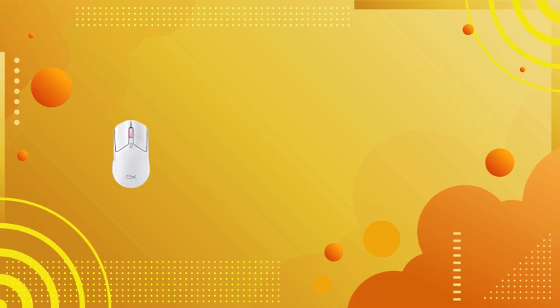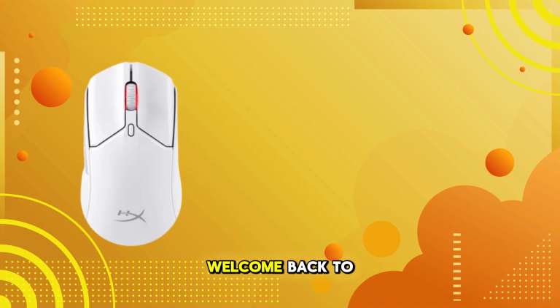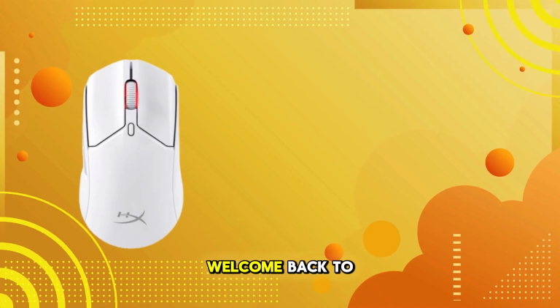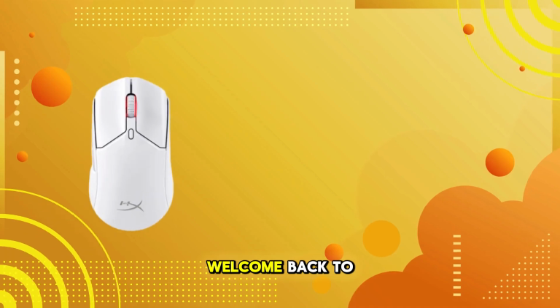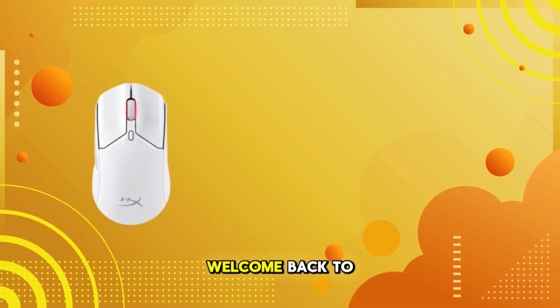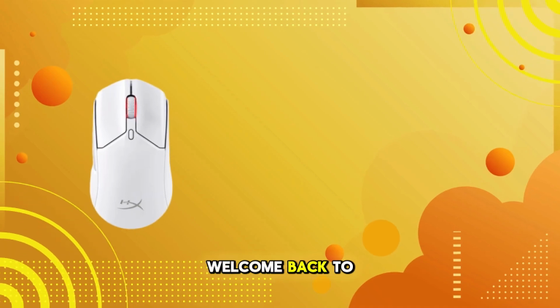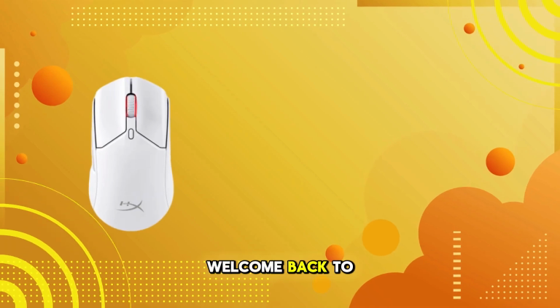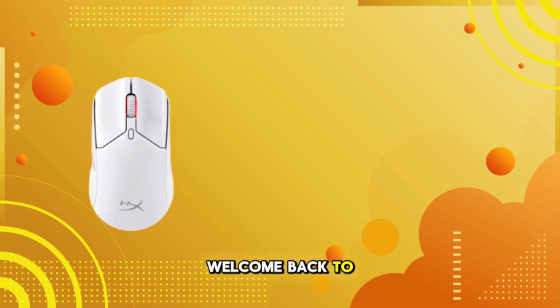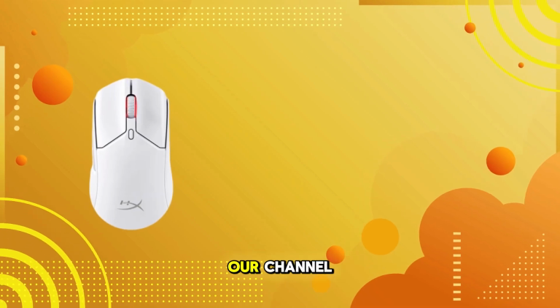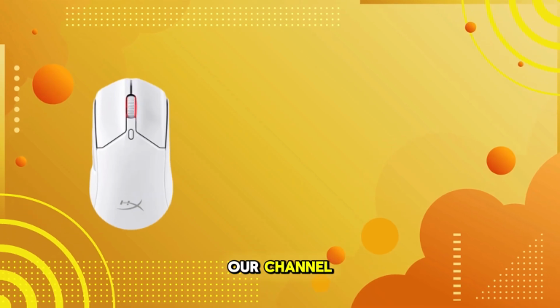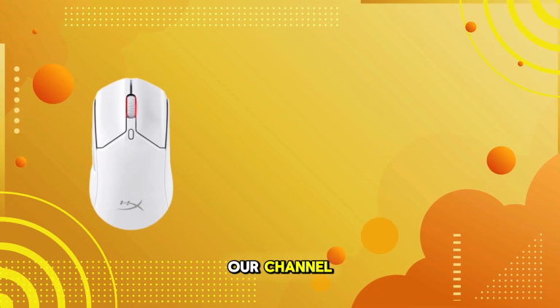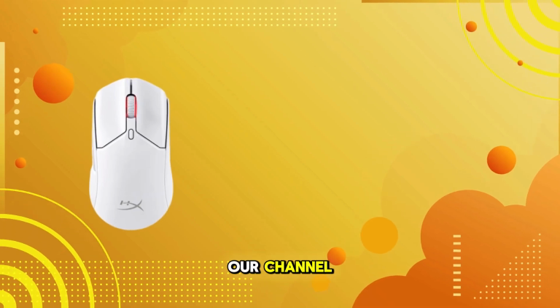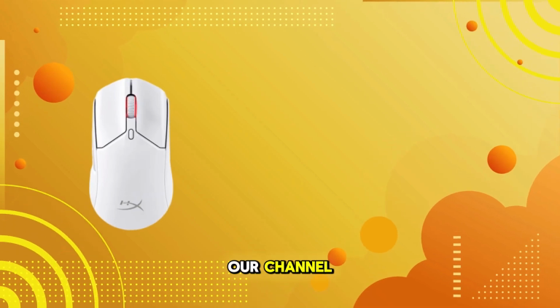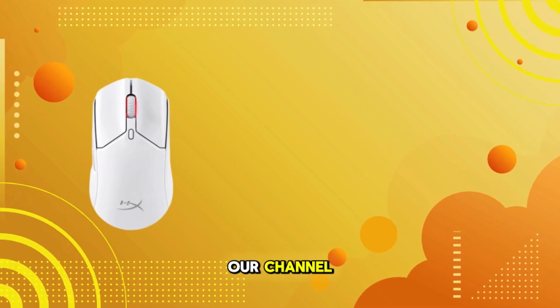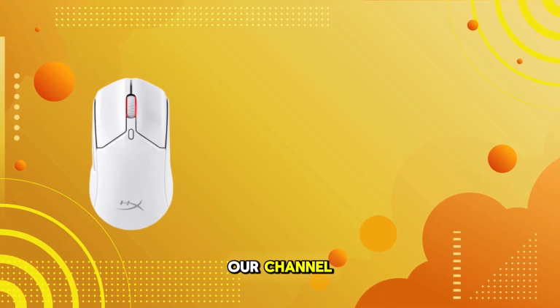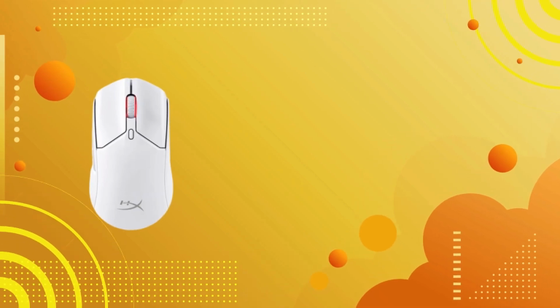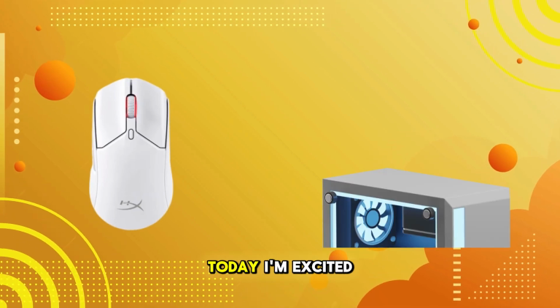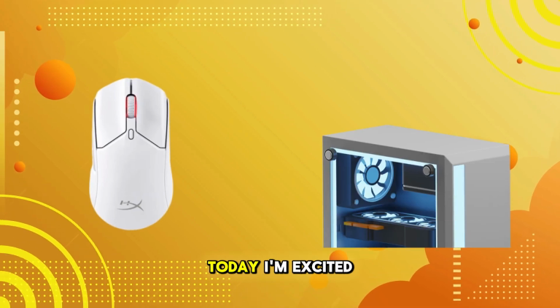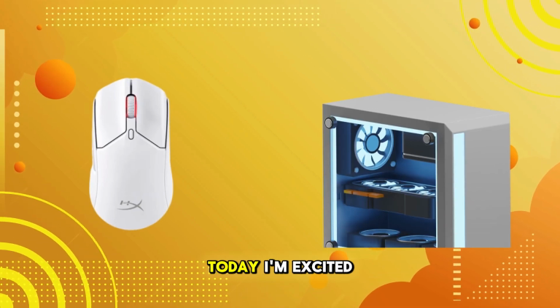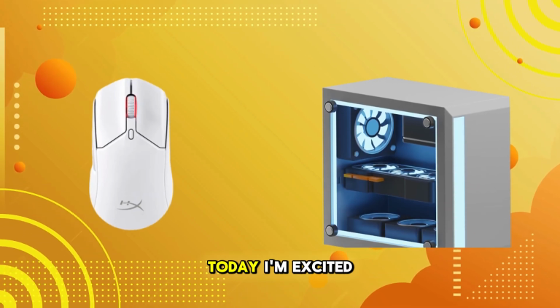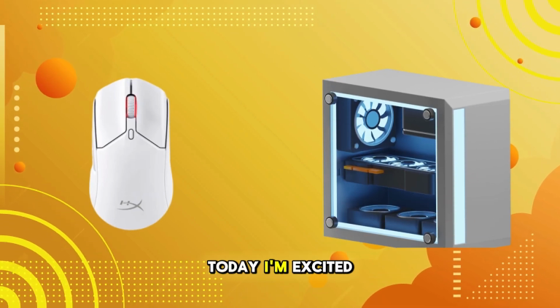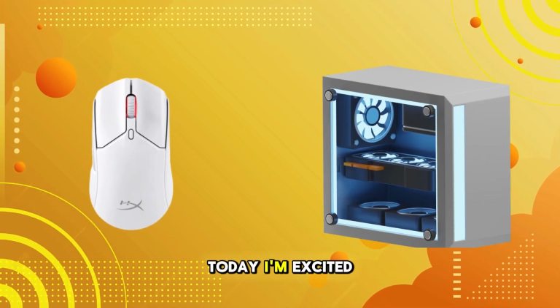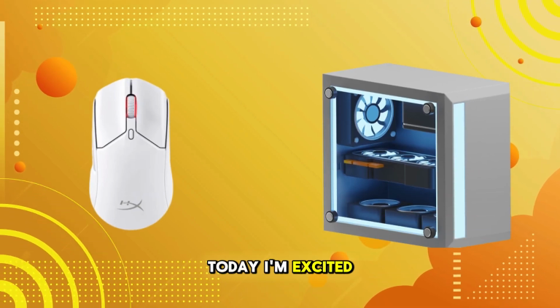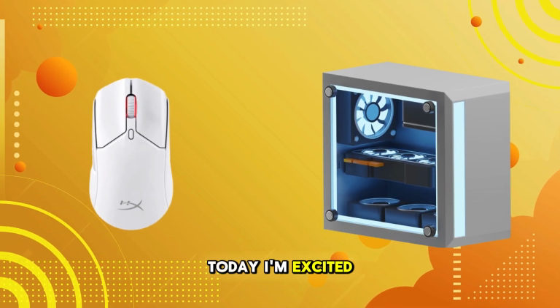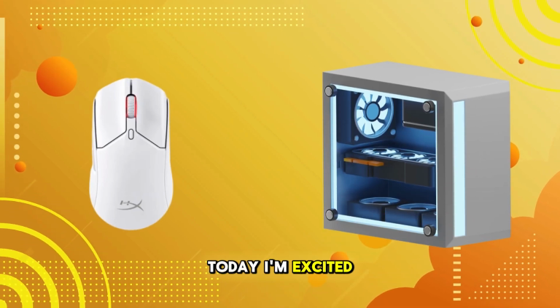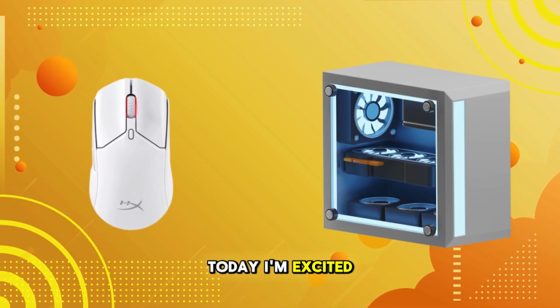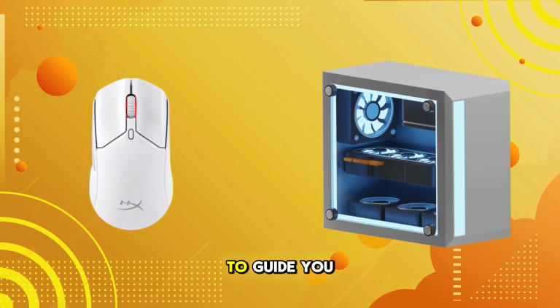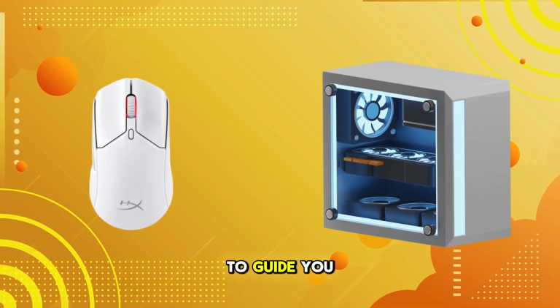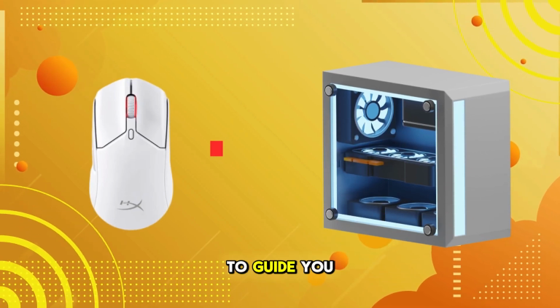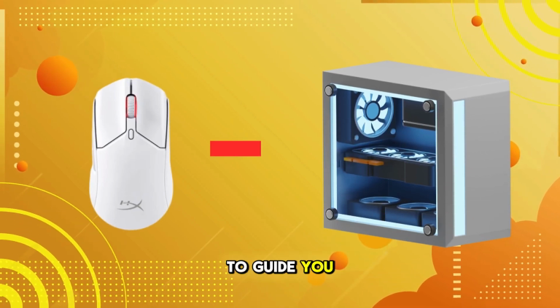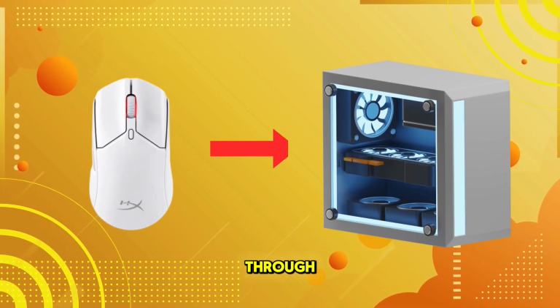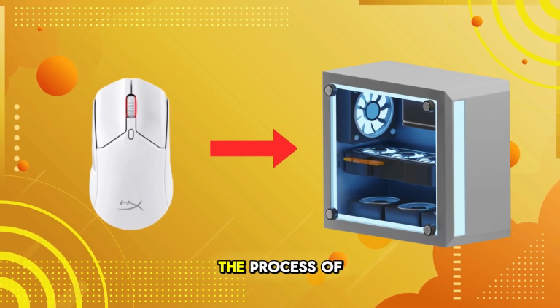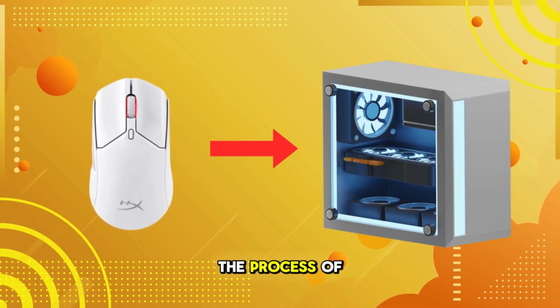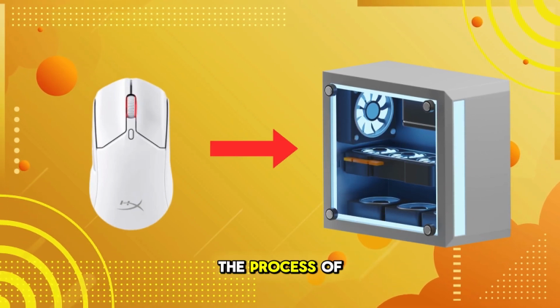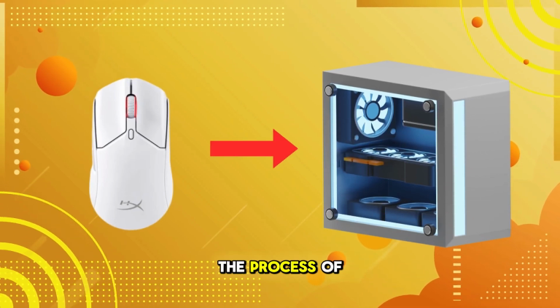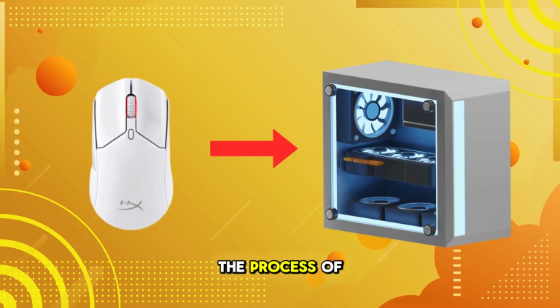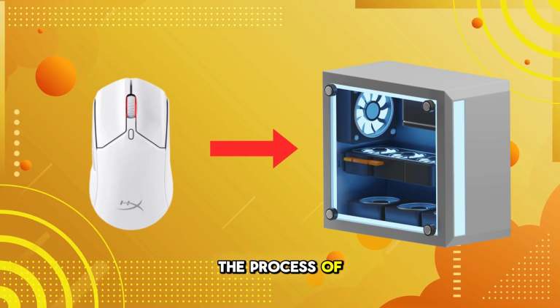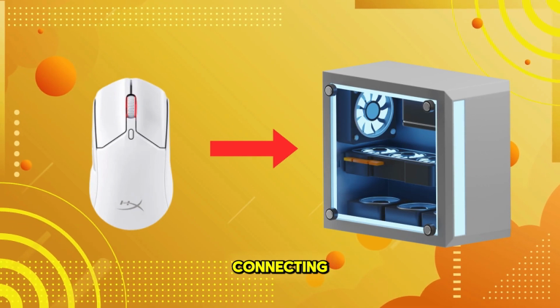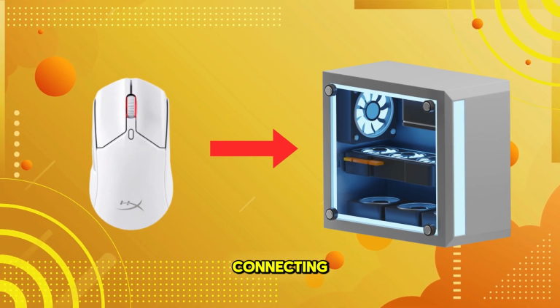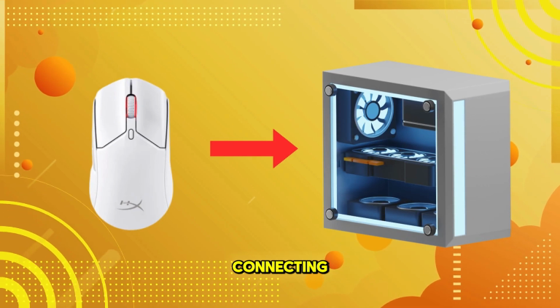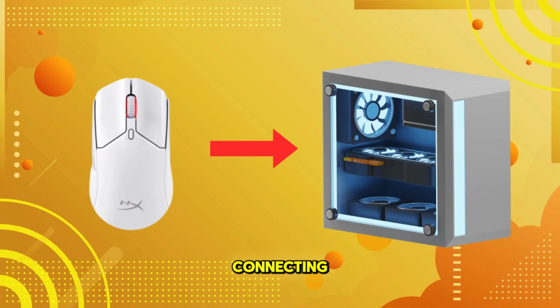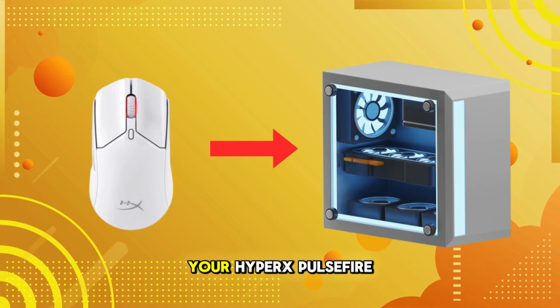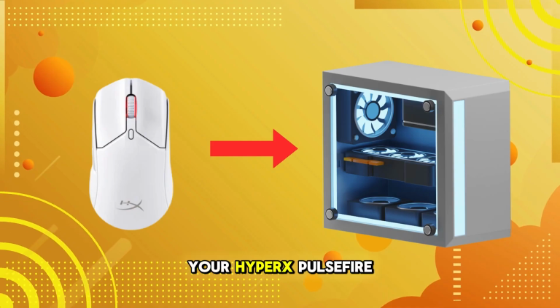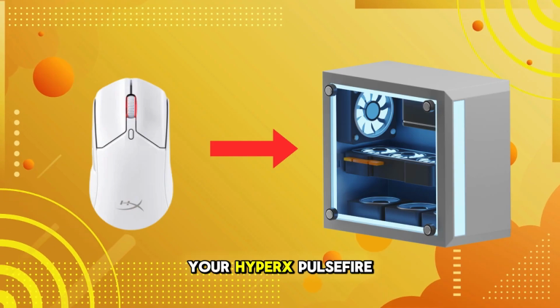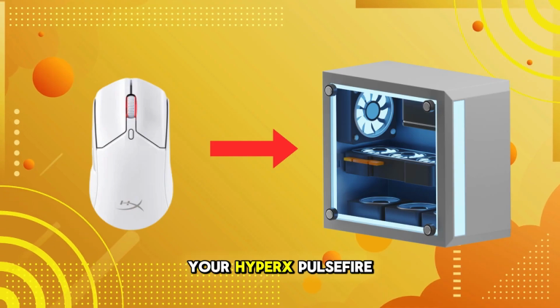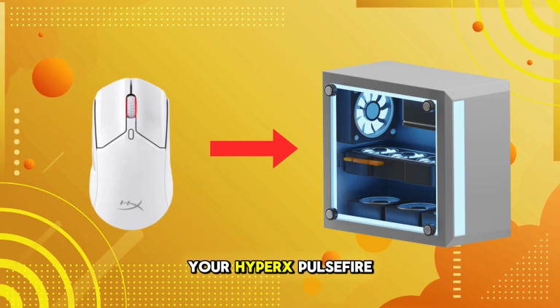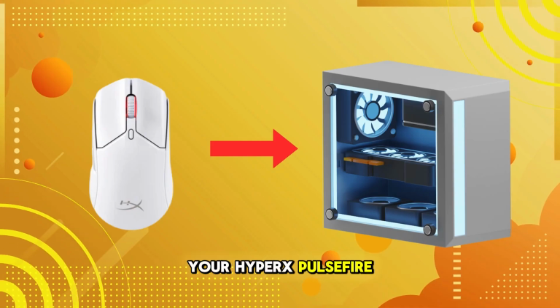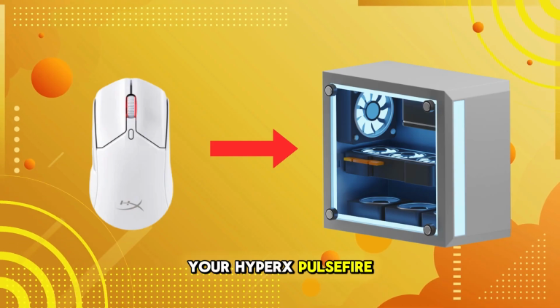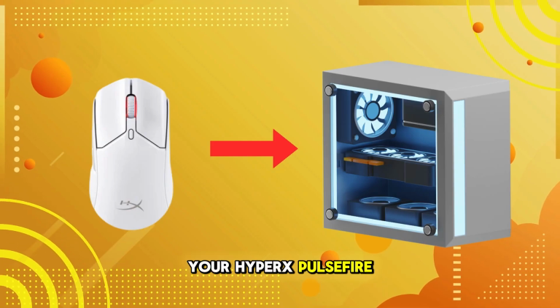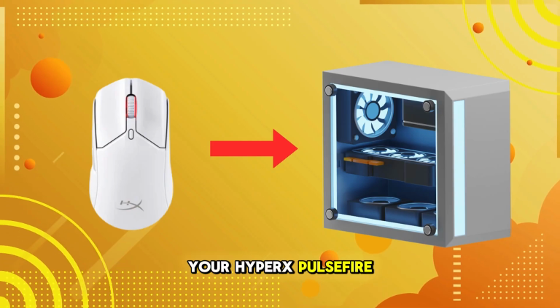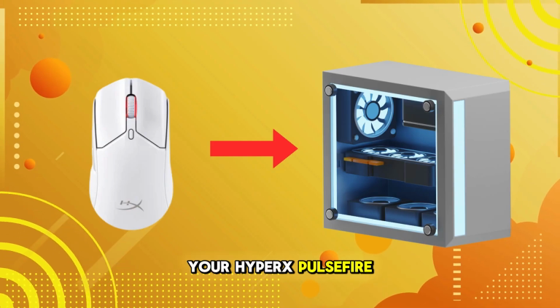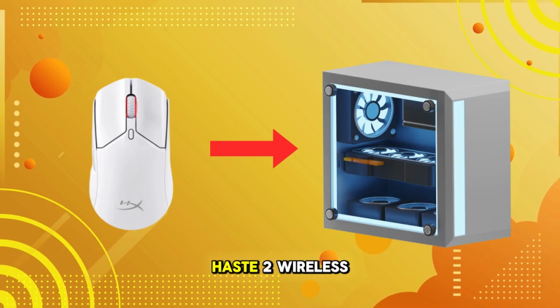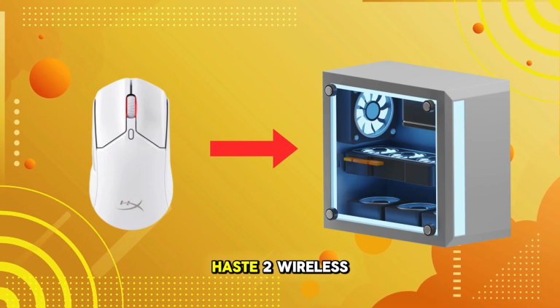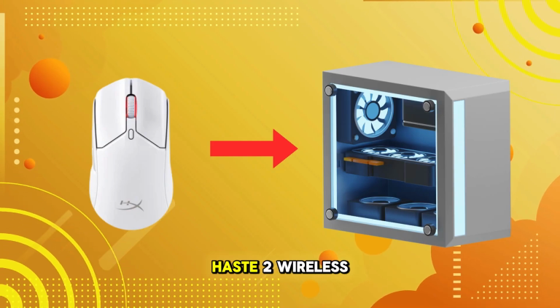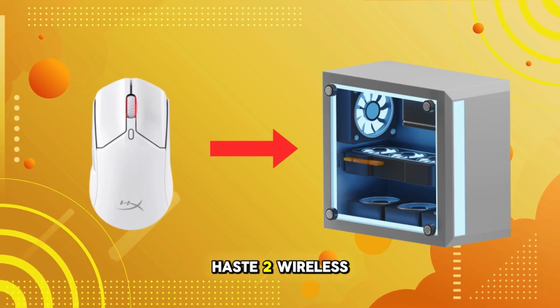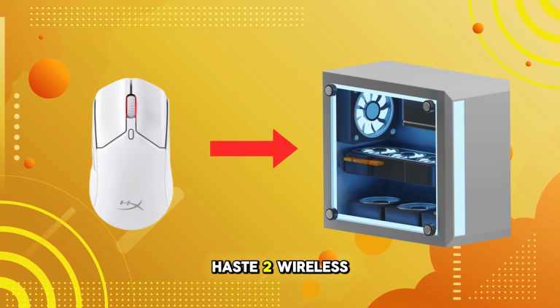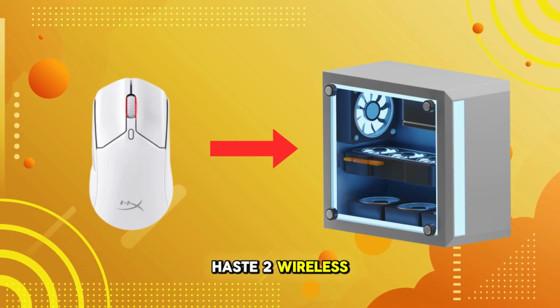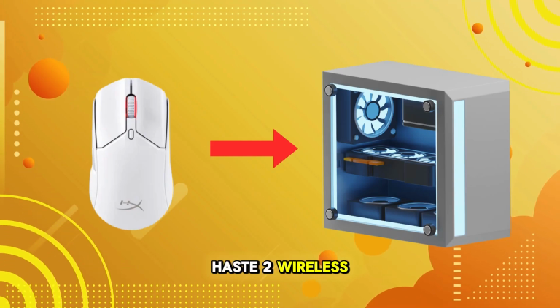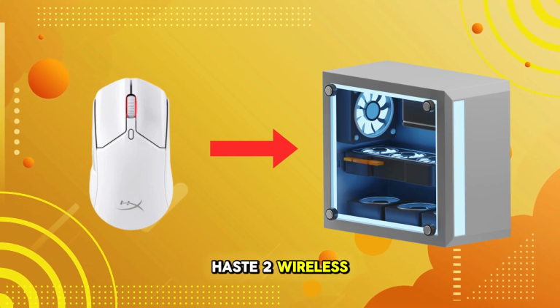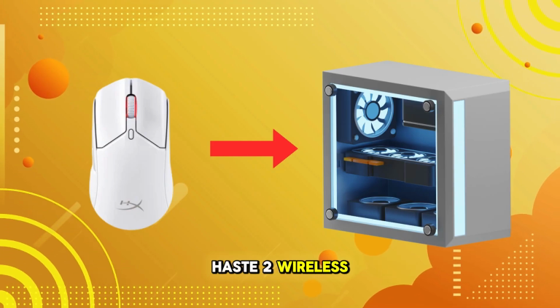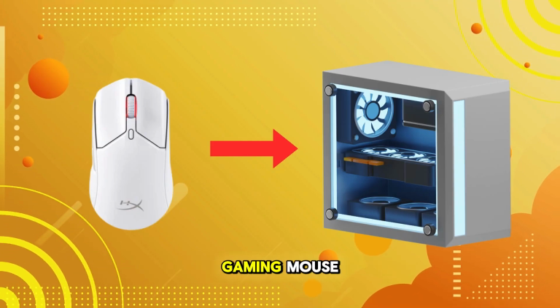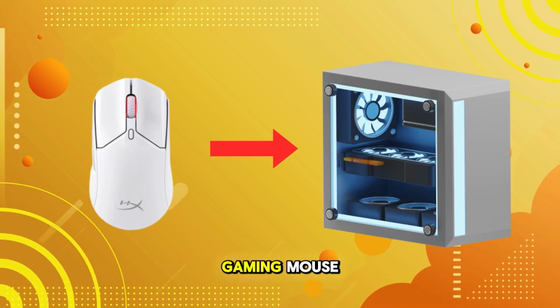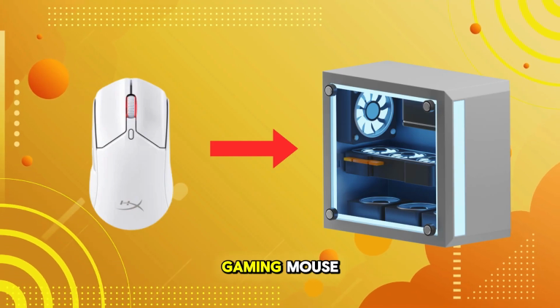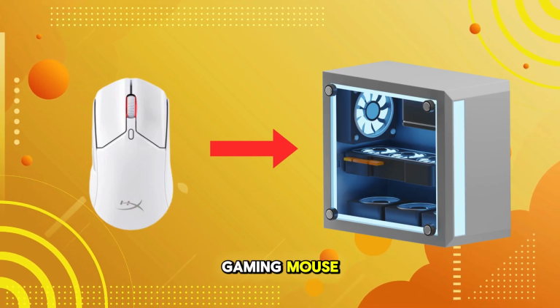Welcome back to our channel. Today, I'm excited to guide you through the process of connecting your HyperX Pulsefire HASTE 2 wireless gaming mouse.